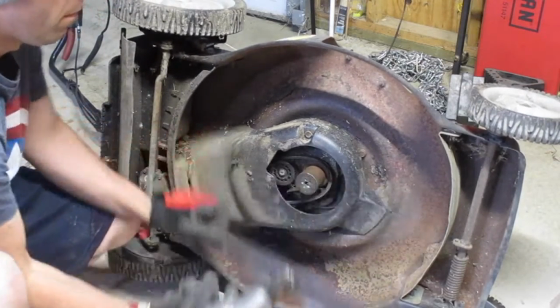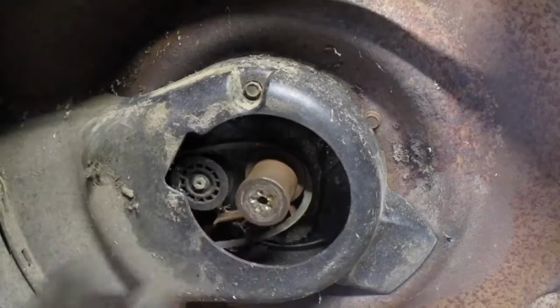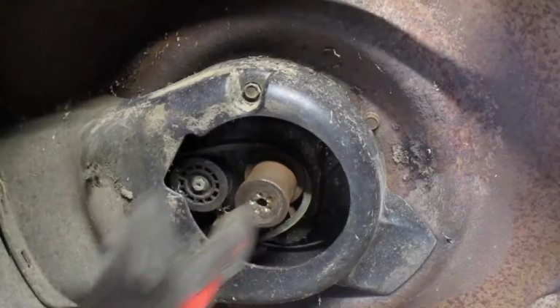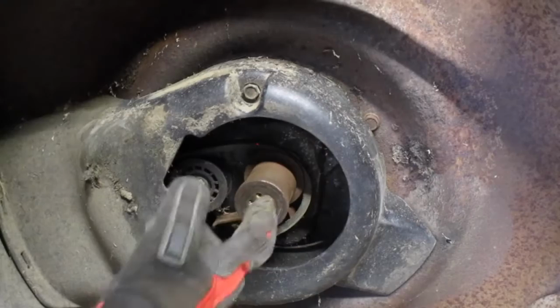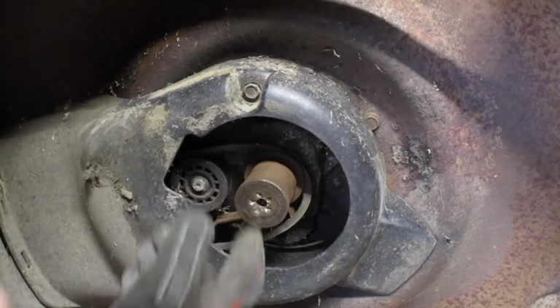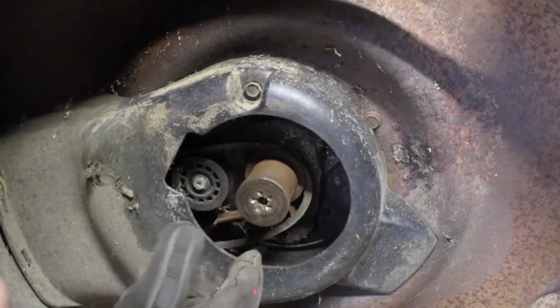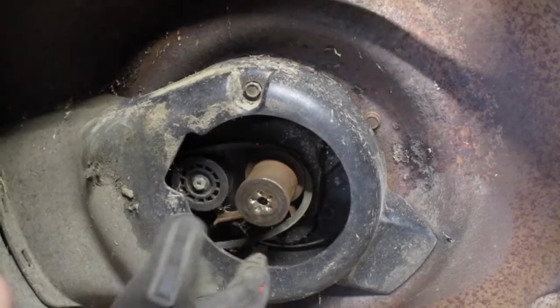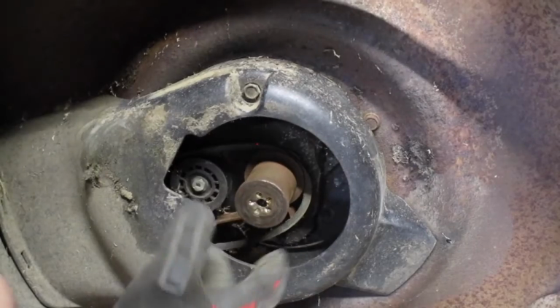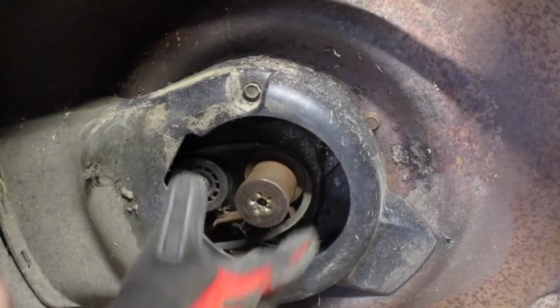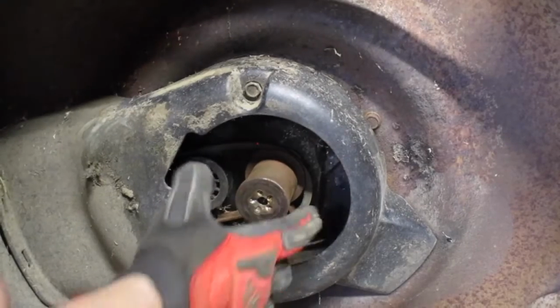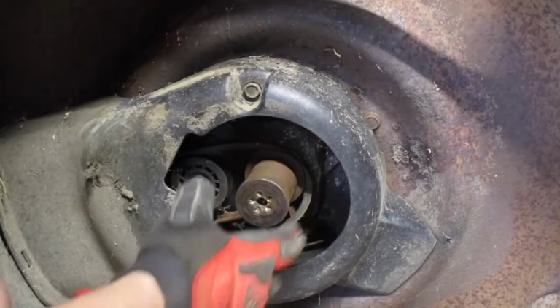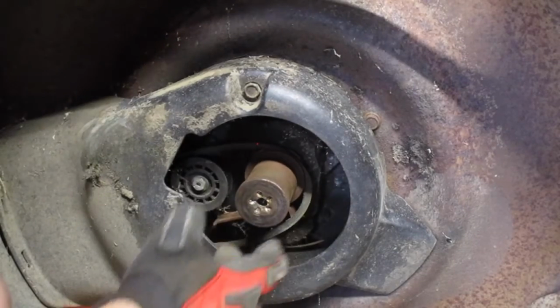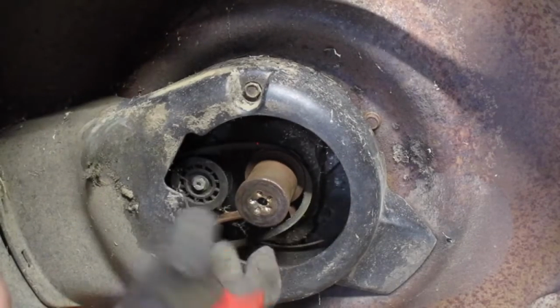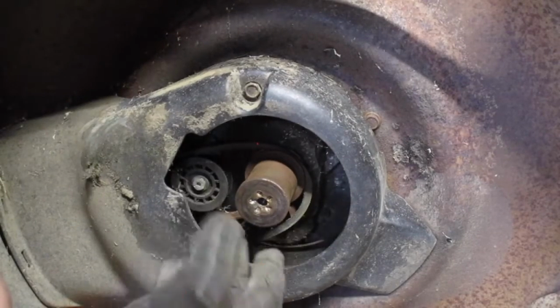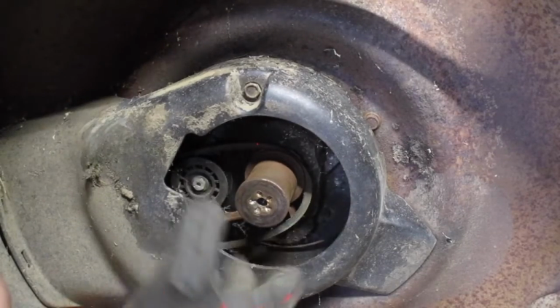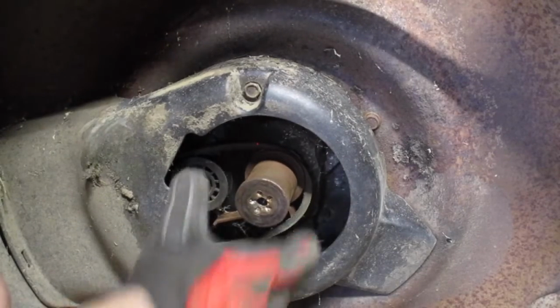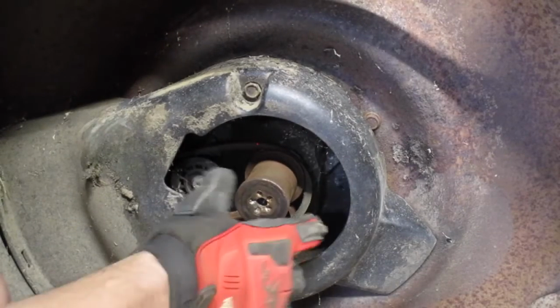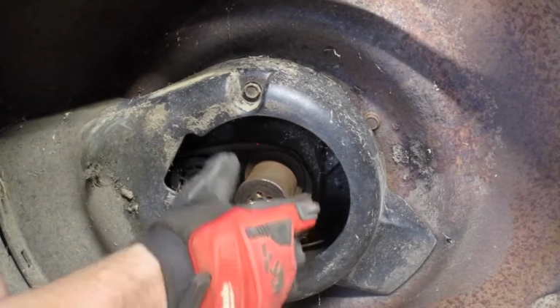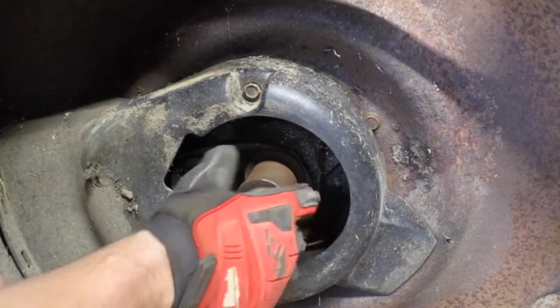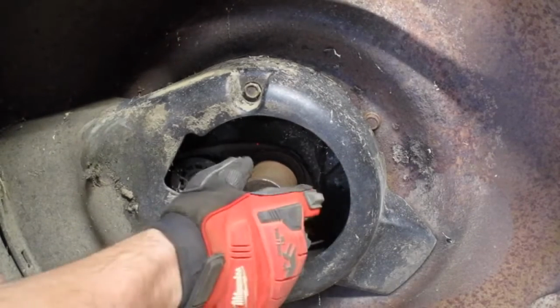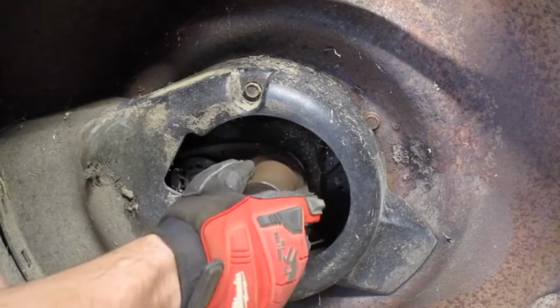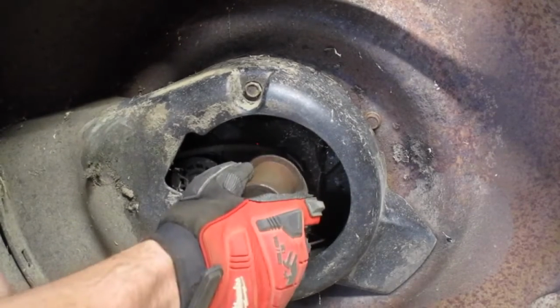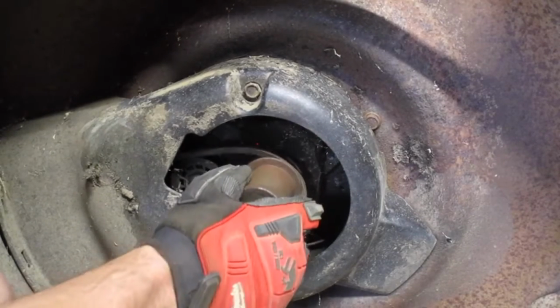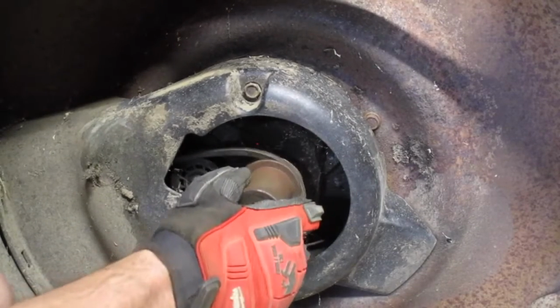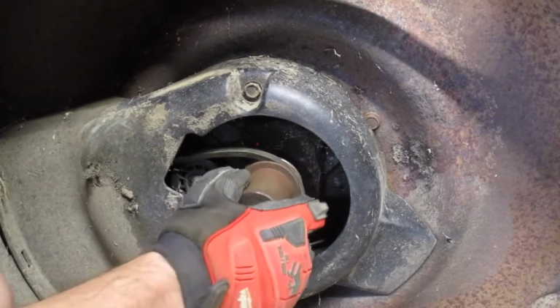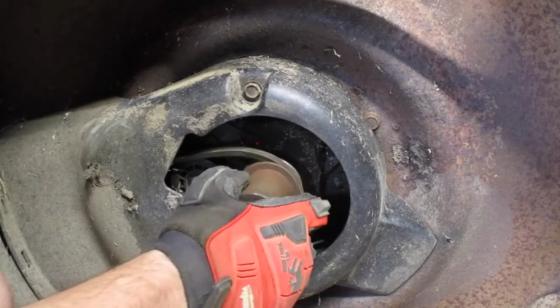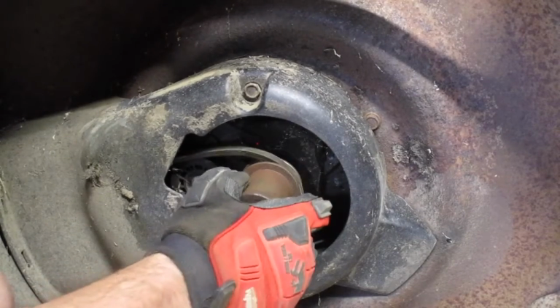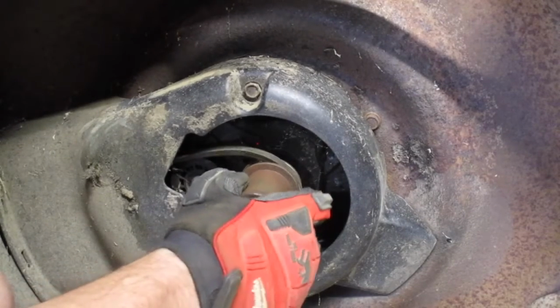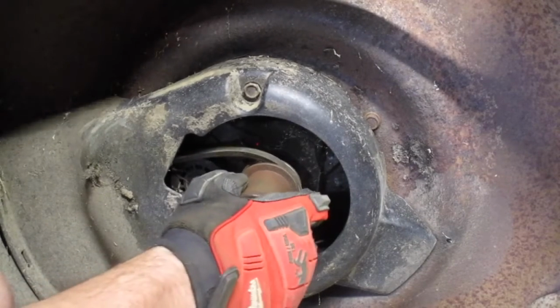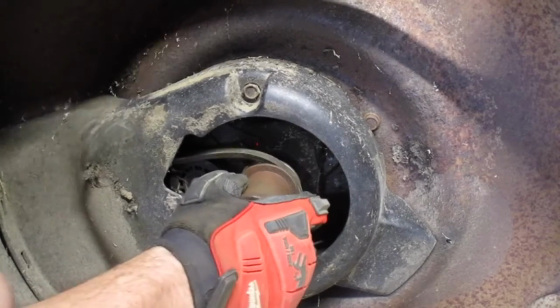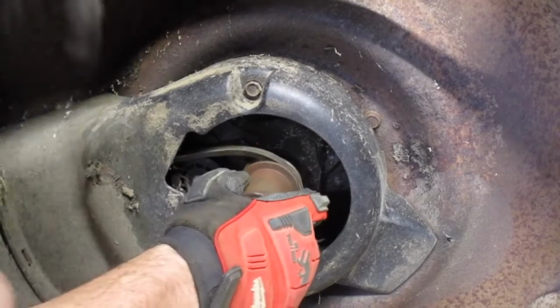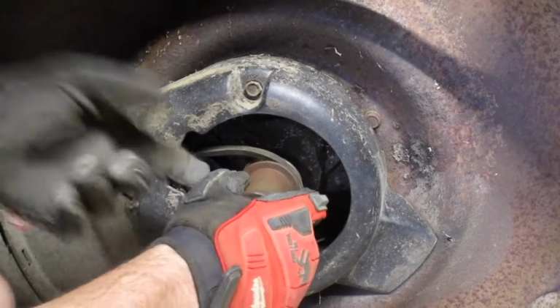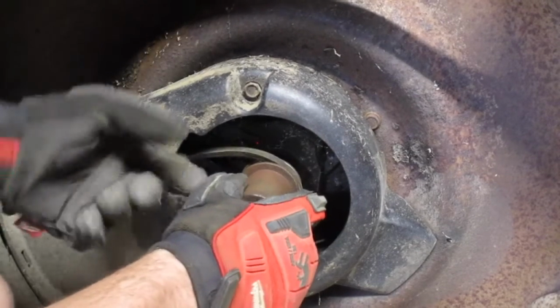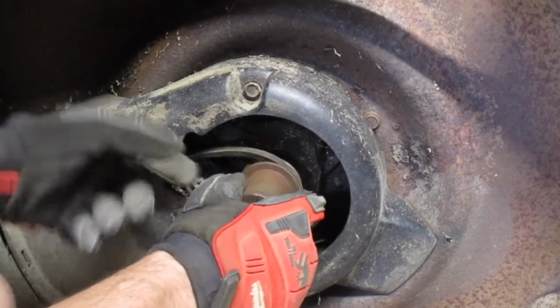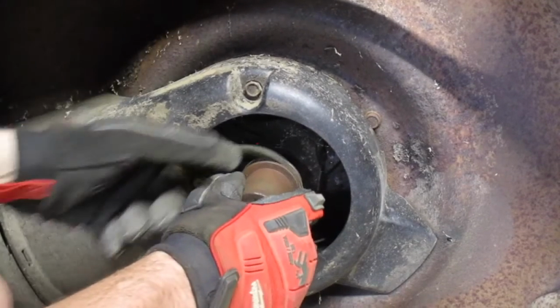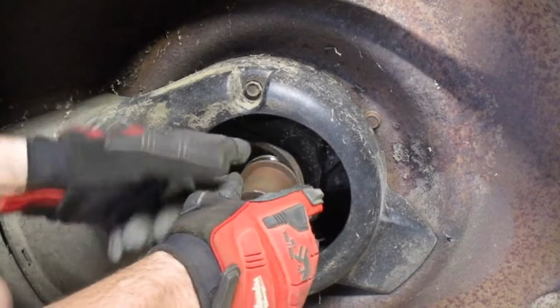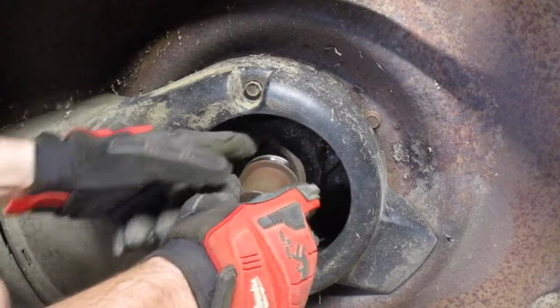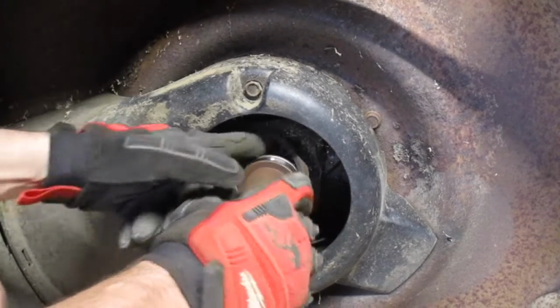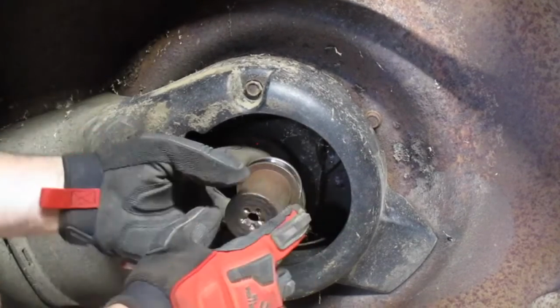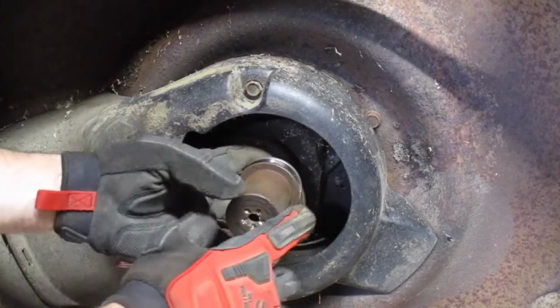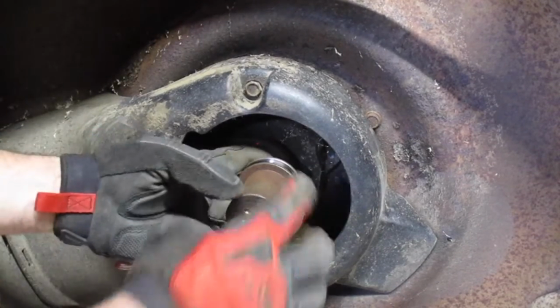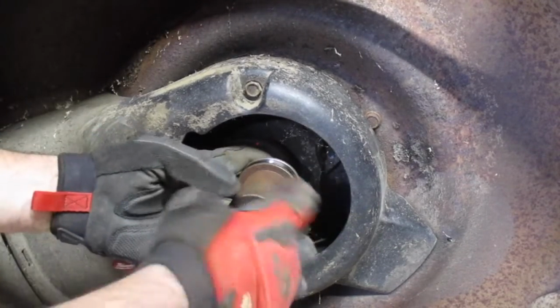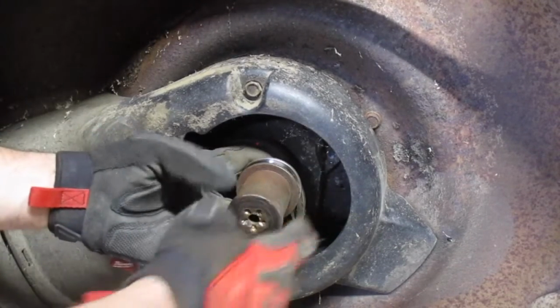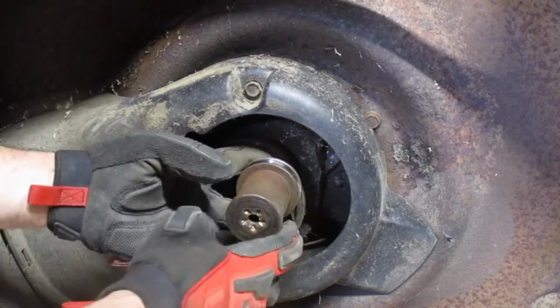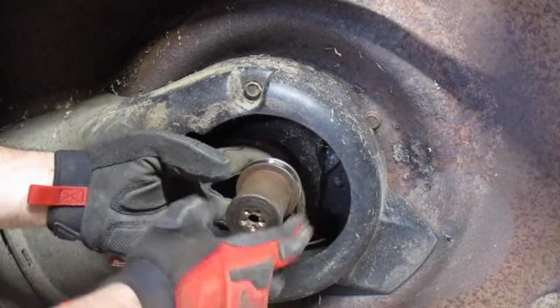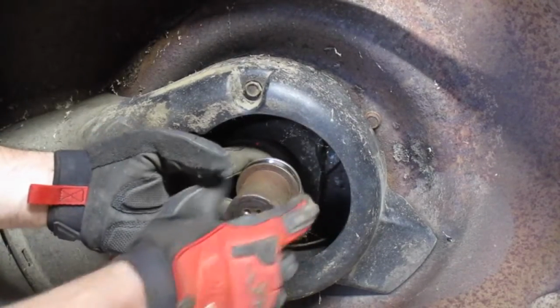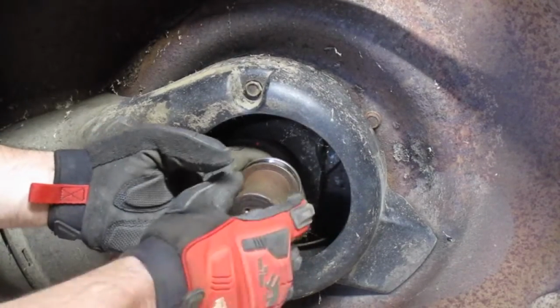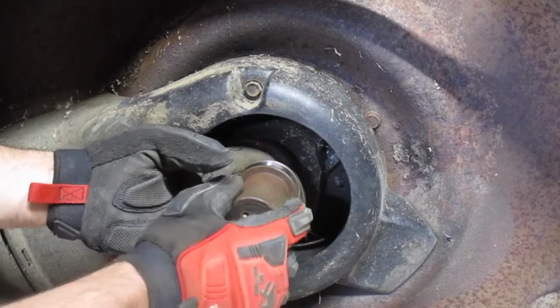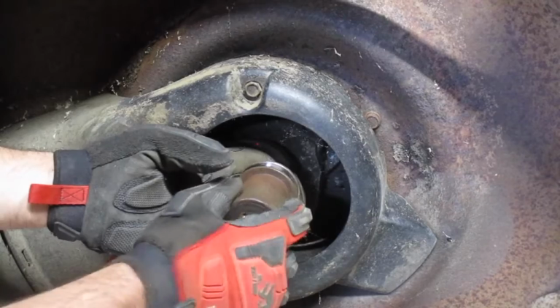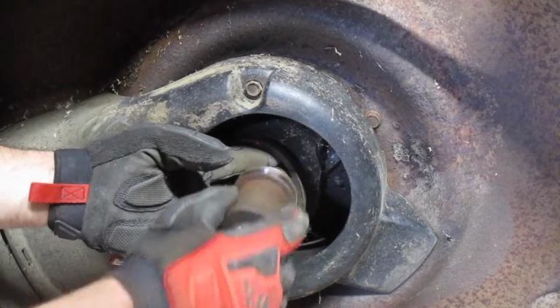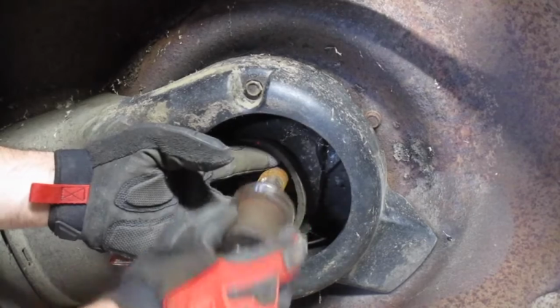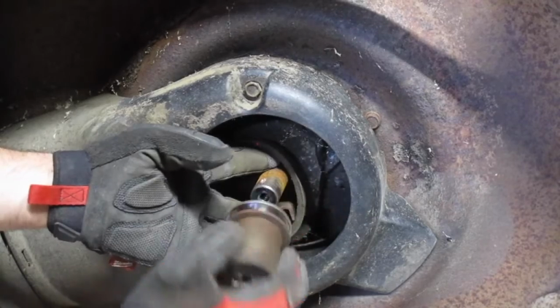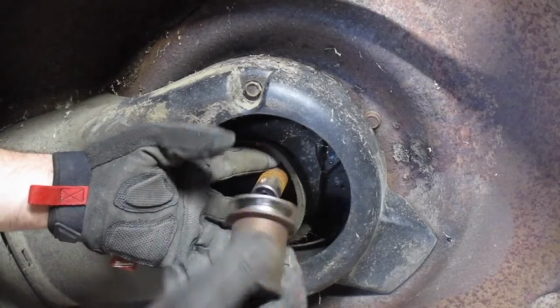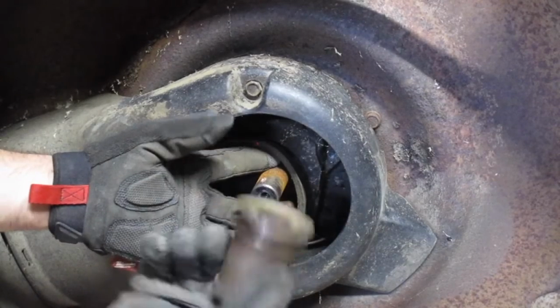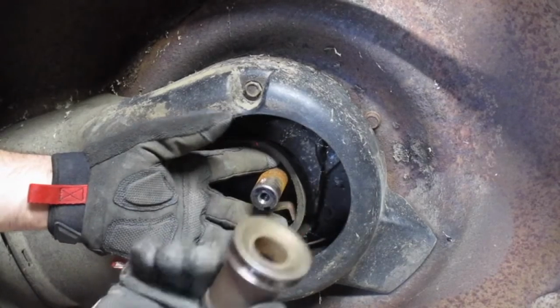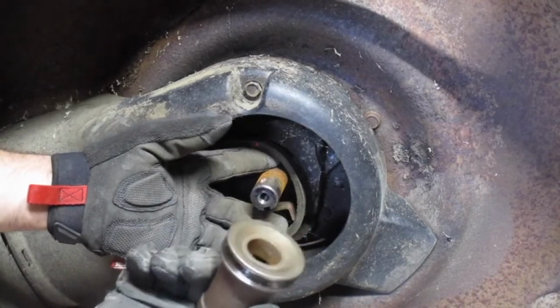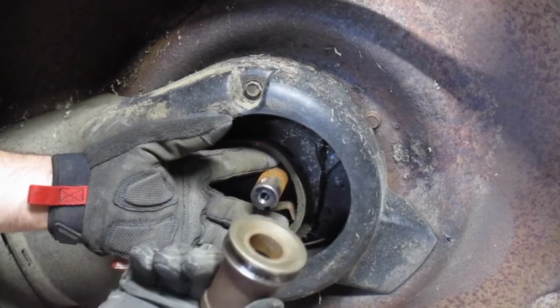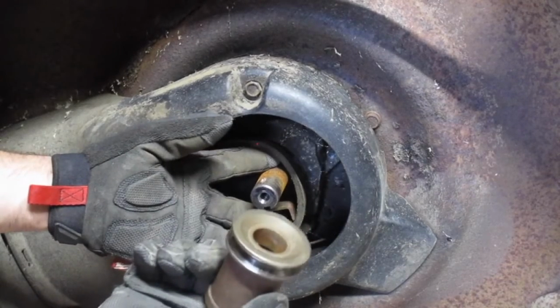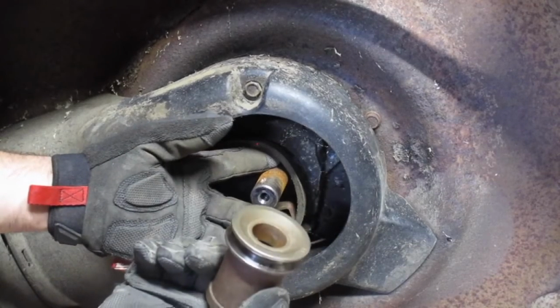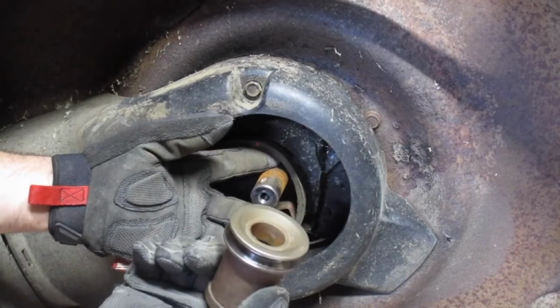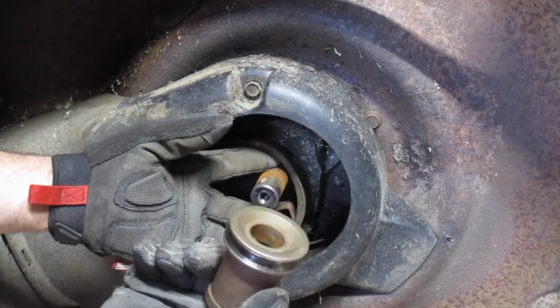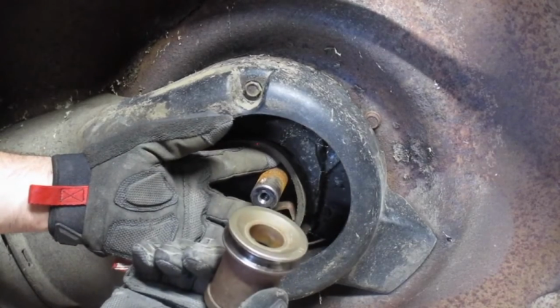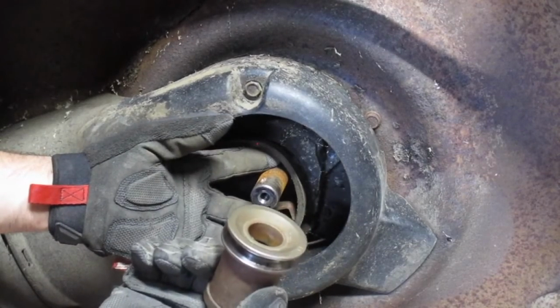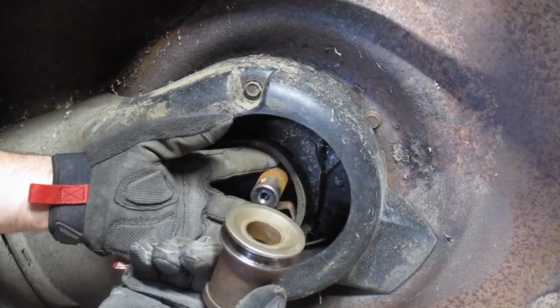Then what you're going to do is remove your adapter. You can basically just give it a little pull and then fish the belt off like that, and it should slide right off.